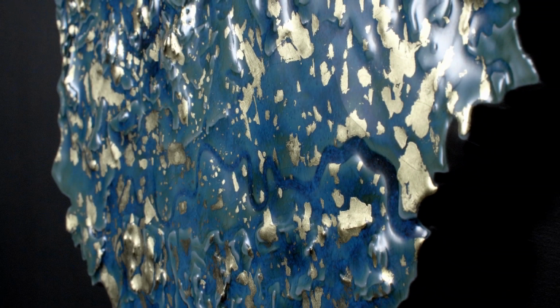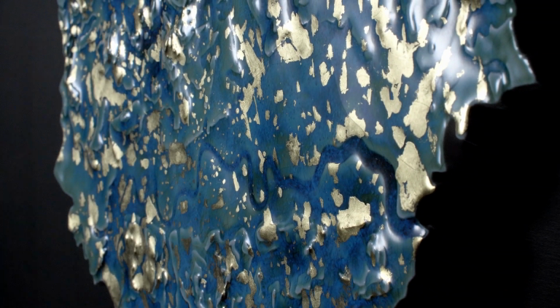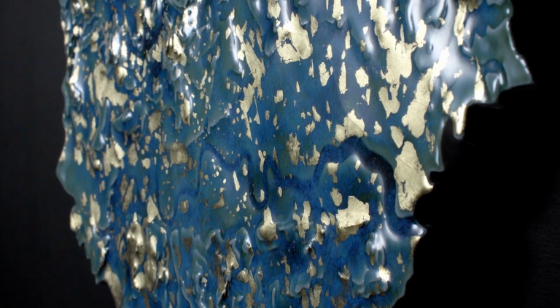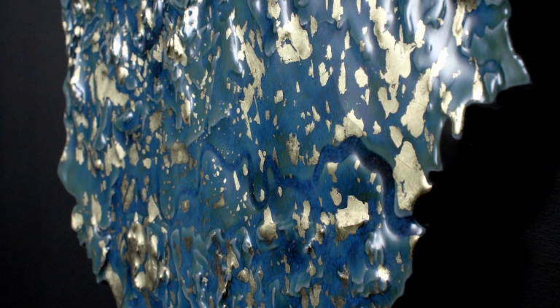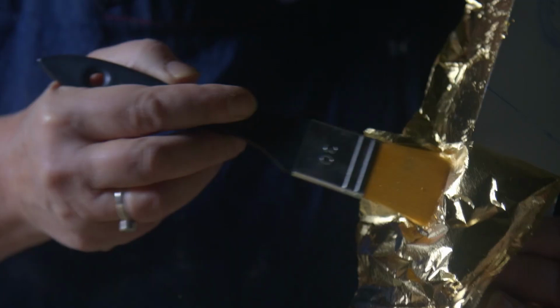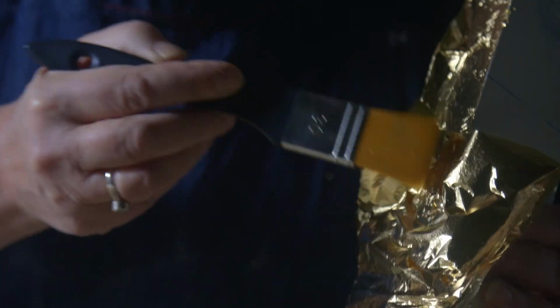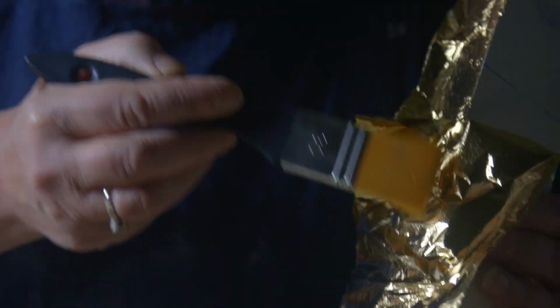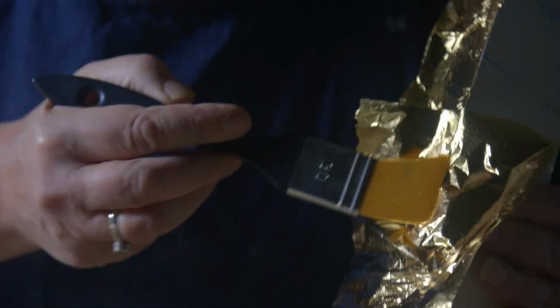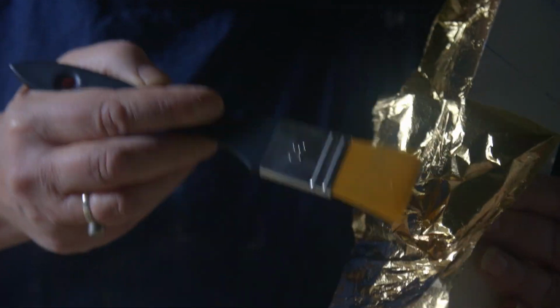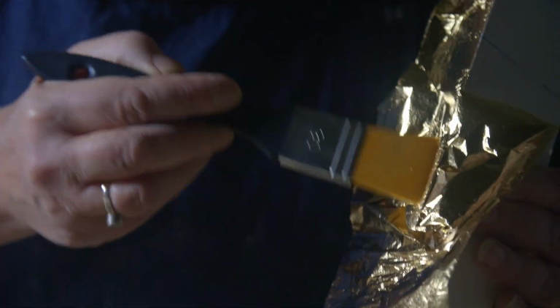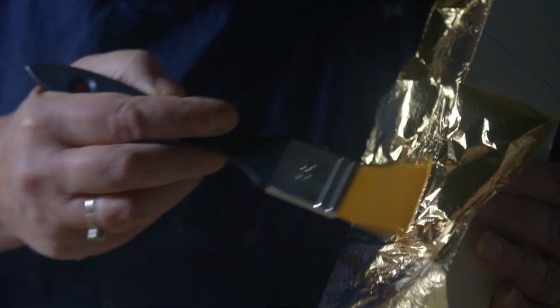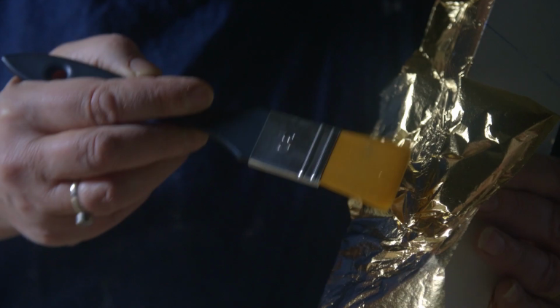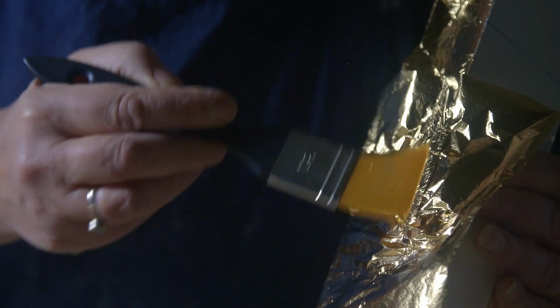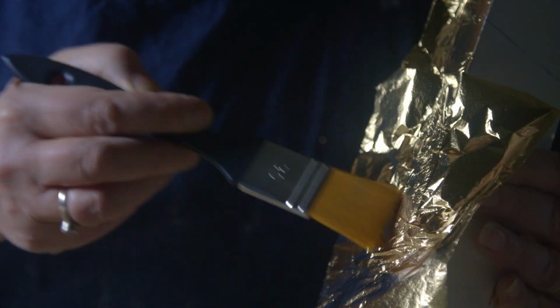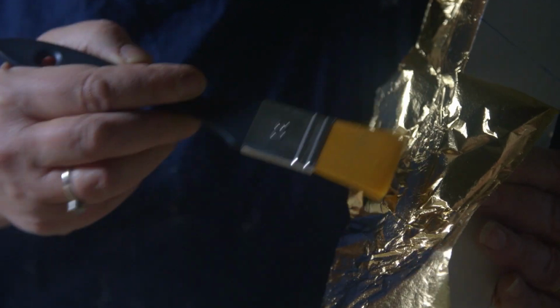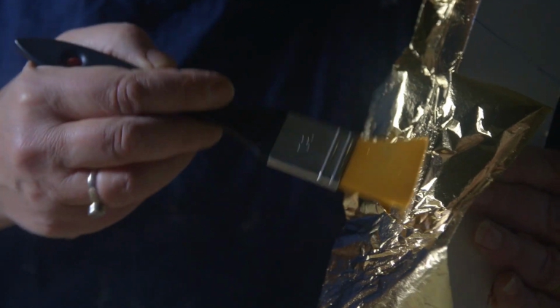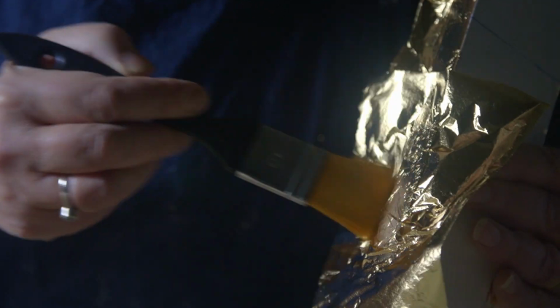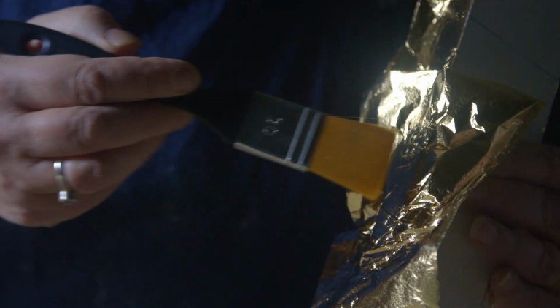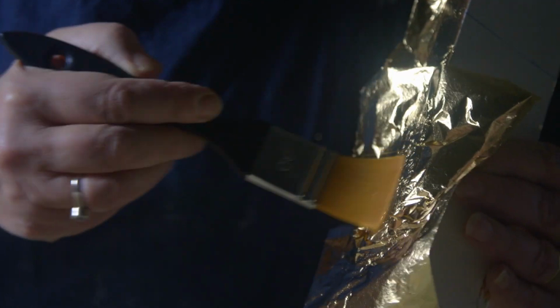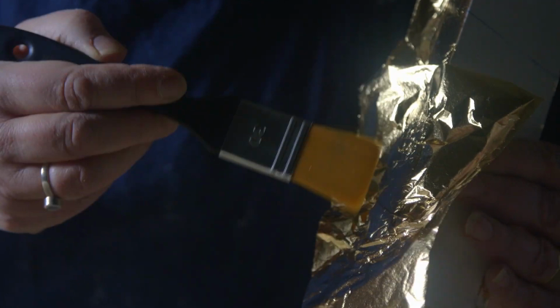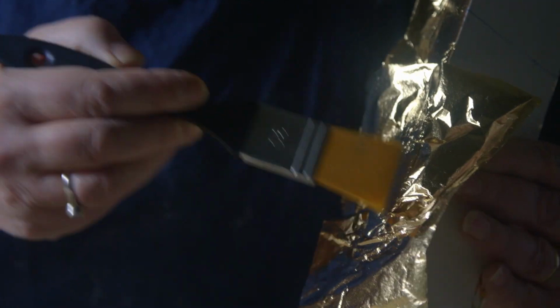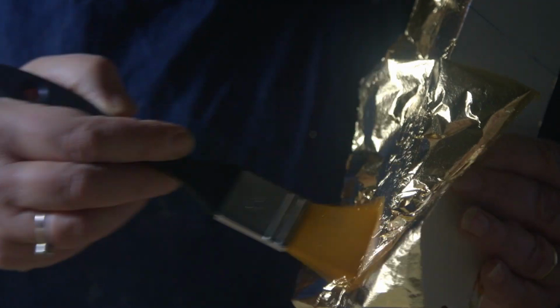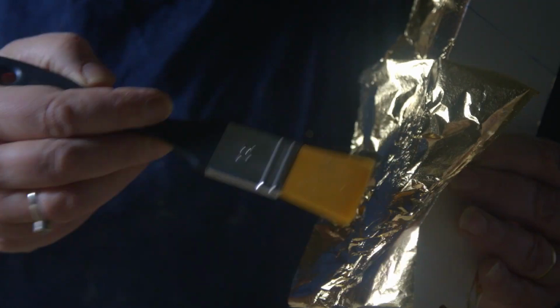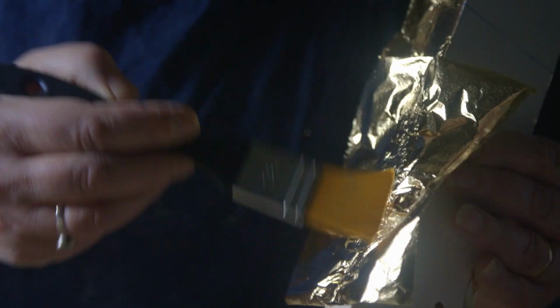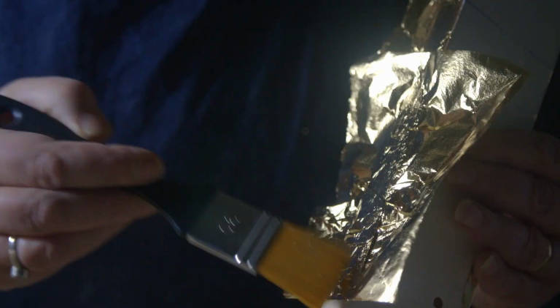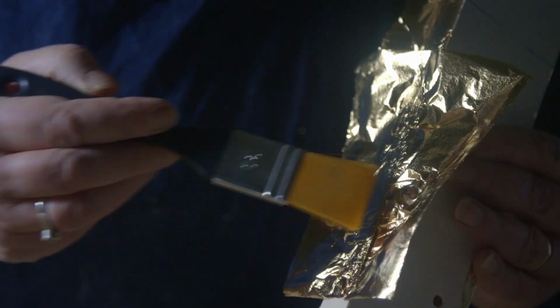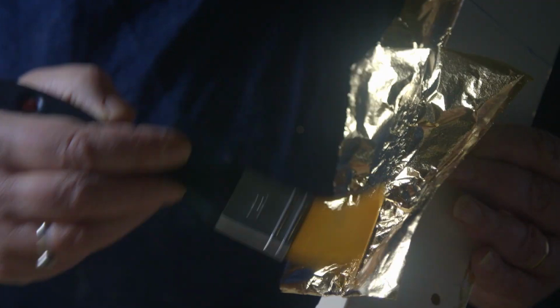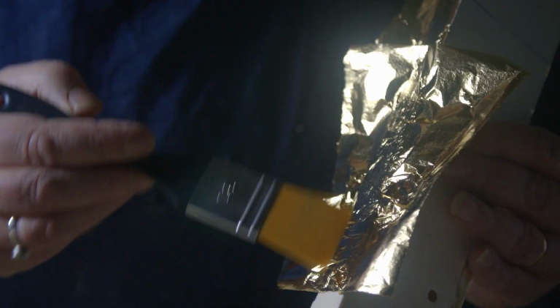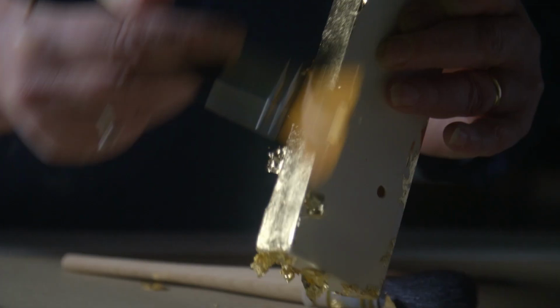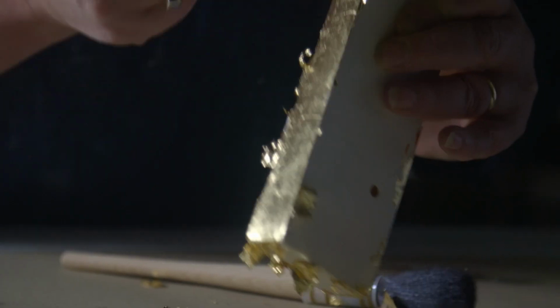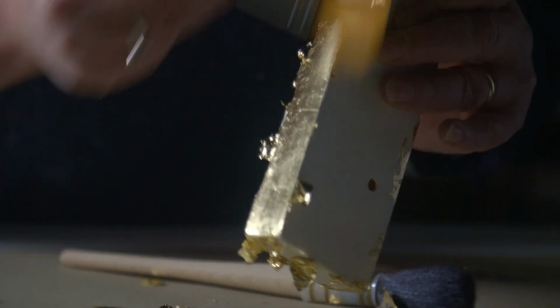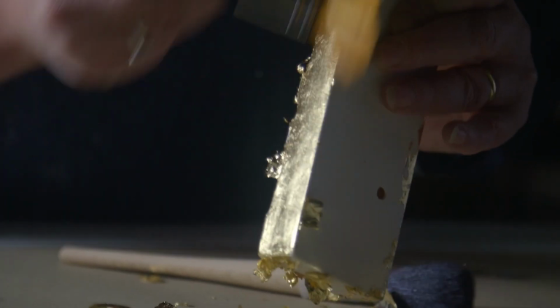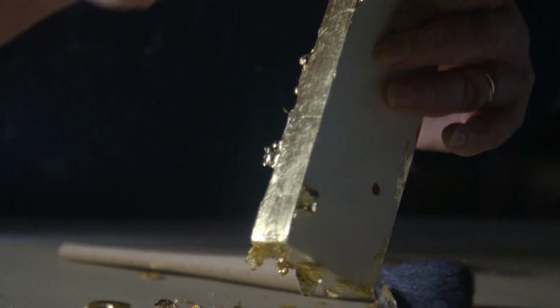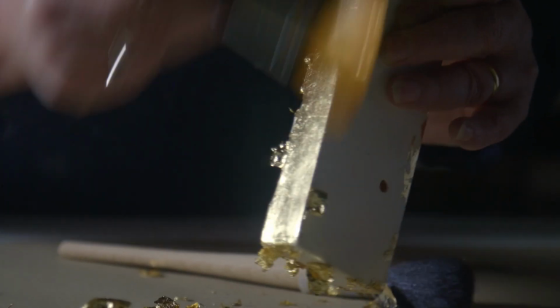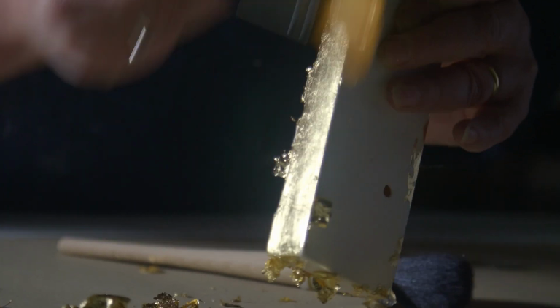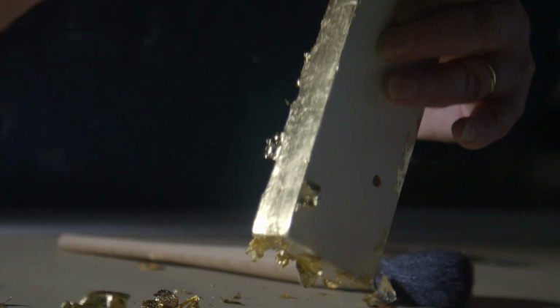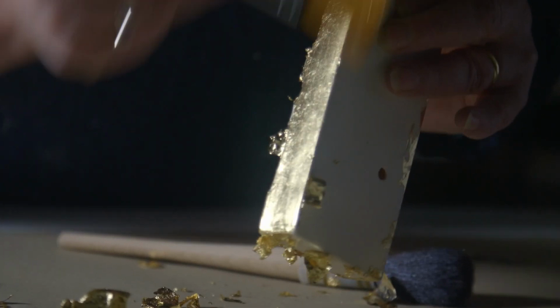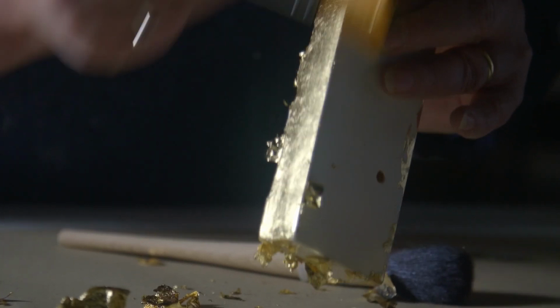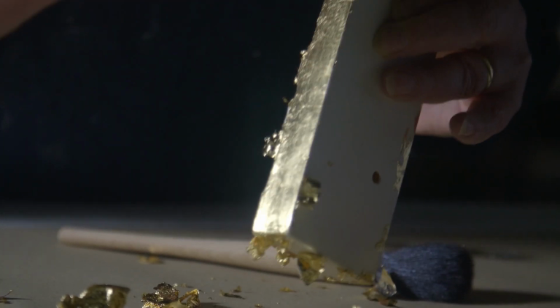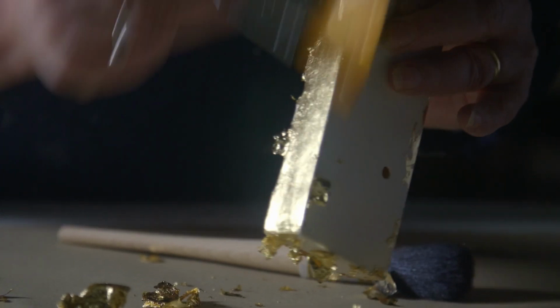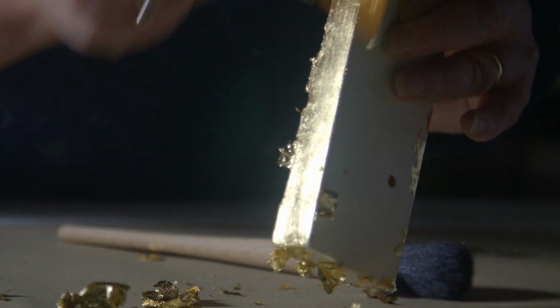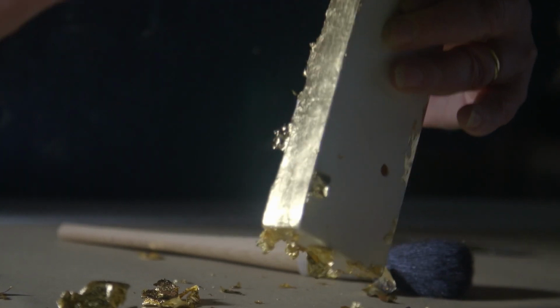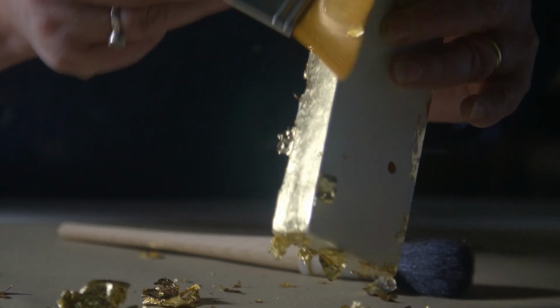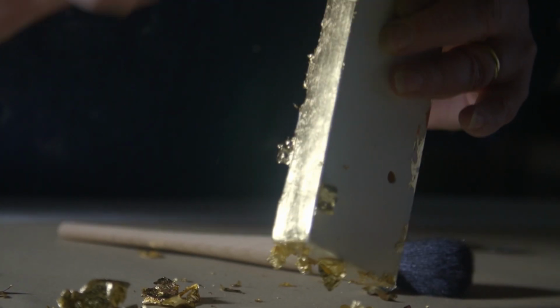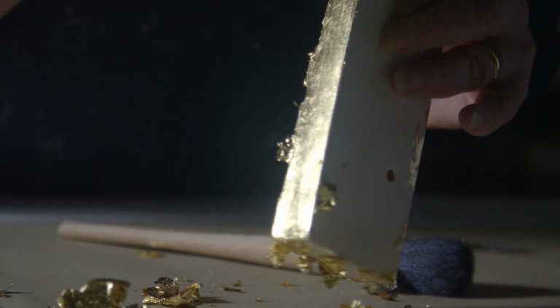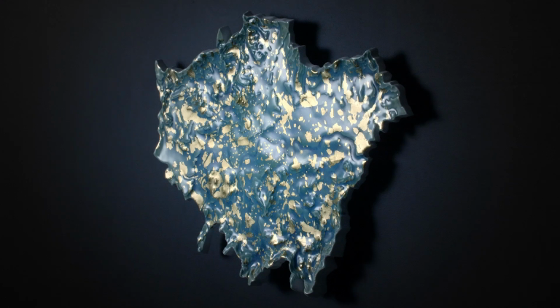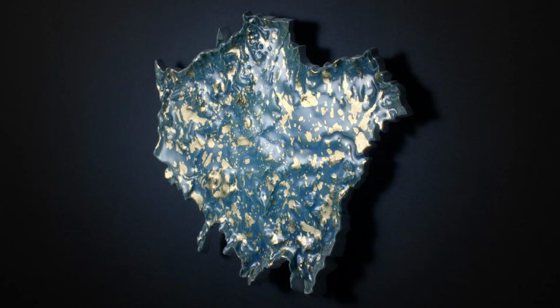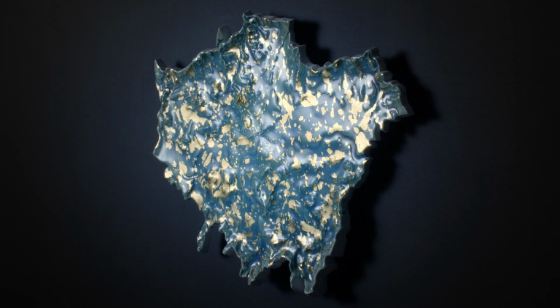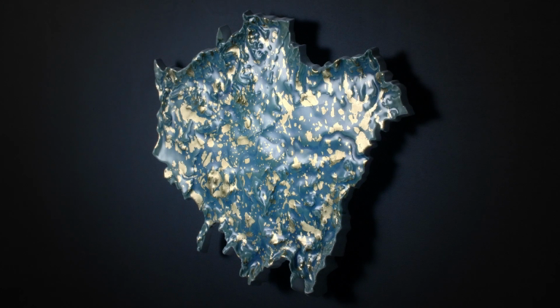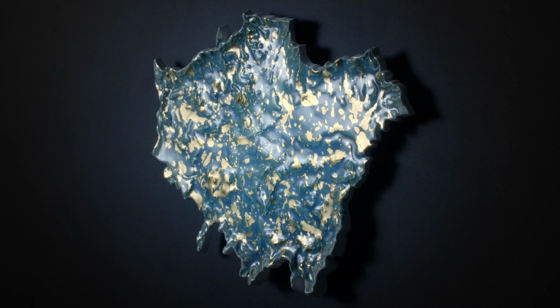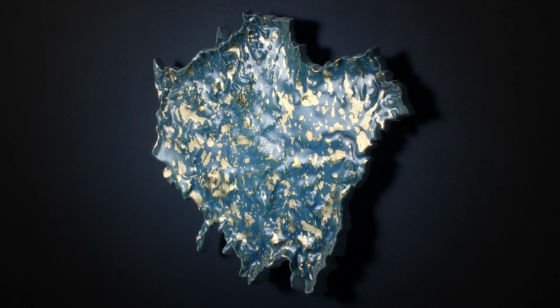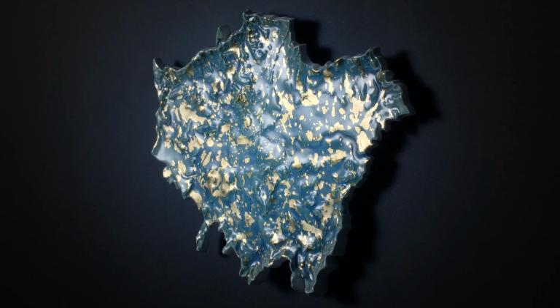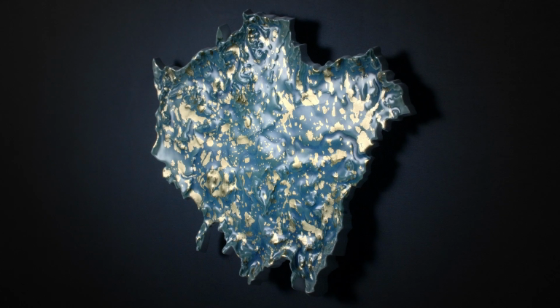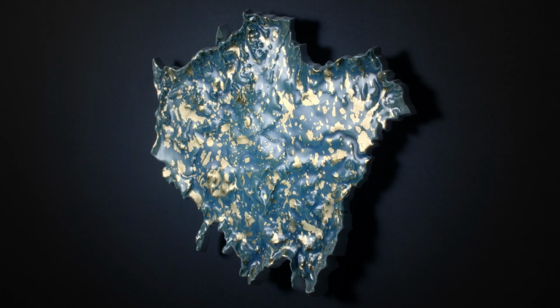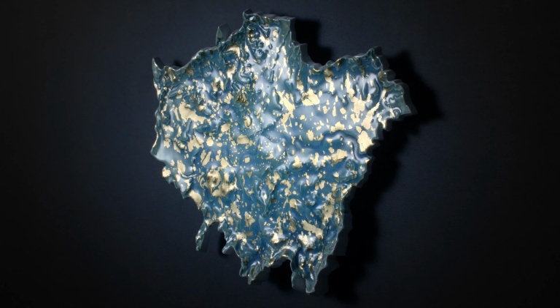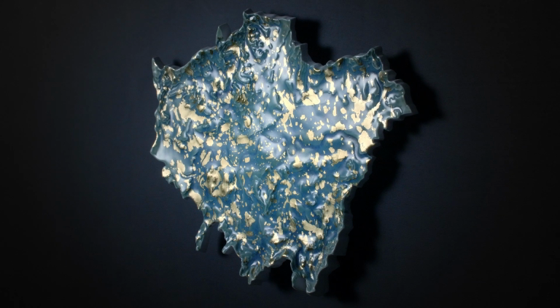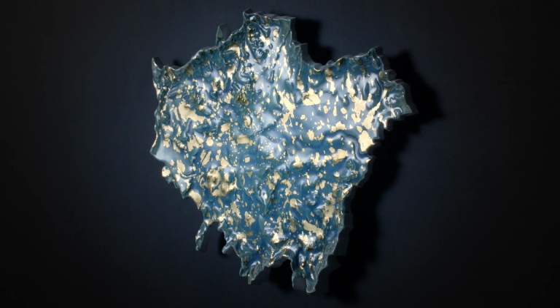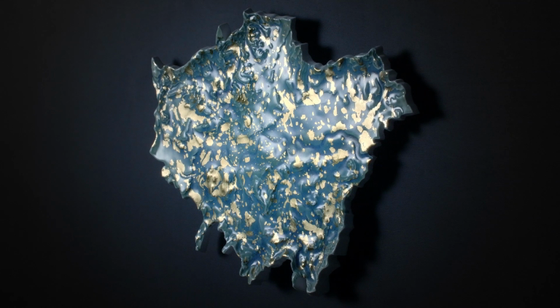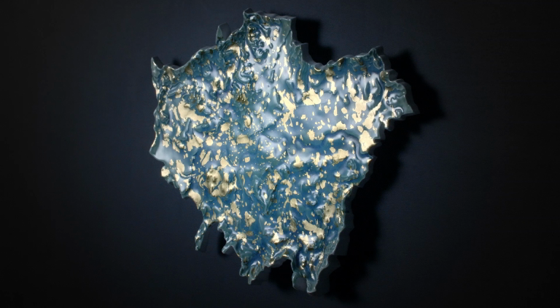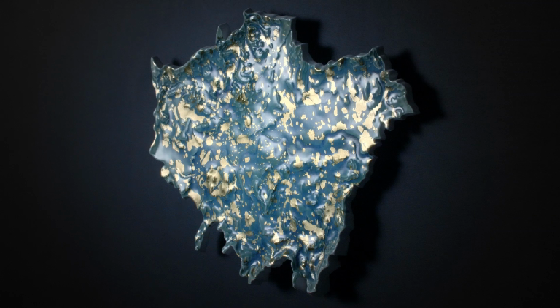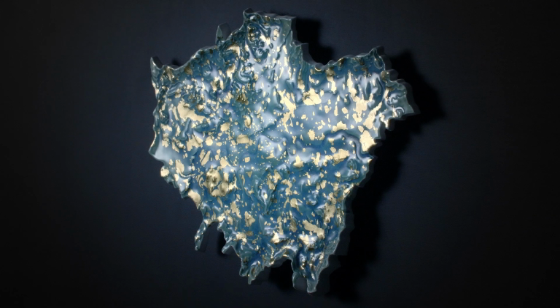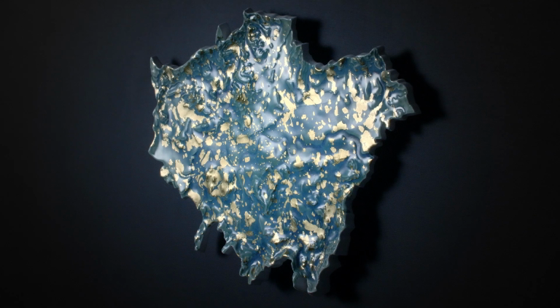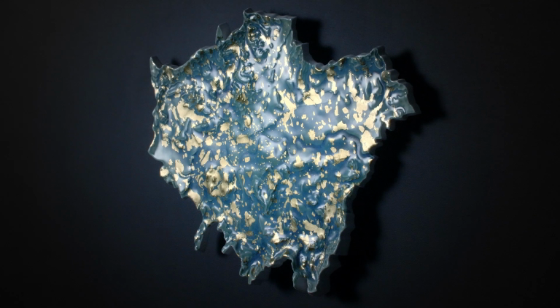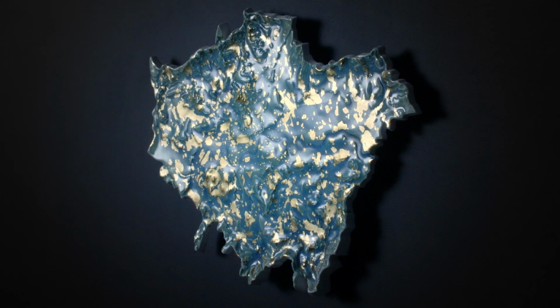I then add the gold lustre dots and in some cases use traditional gold leafing techniques.